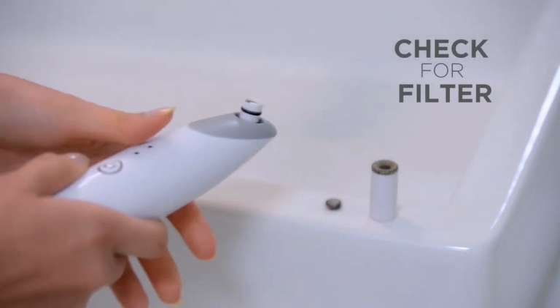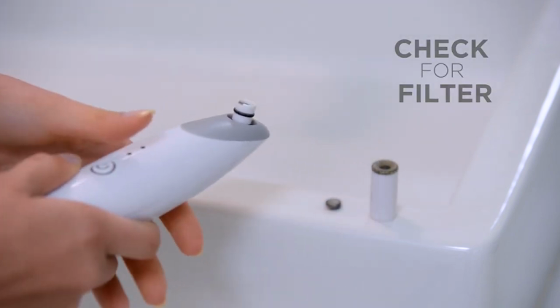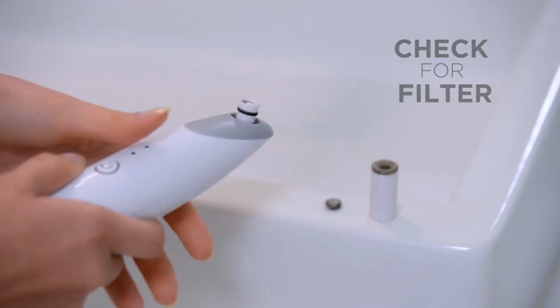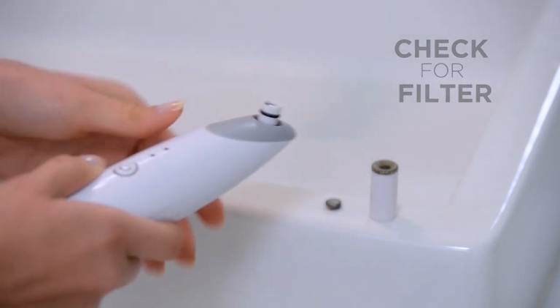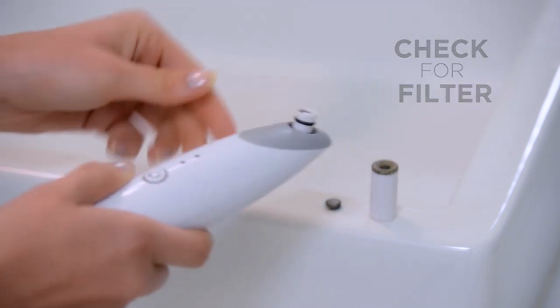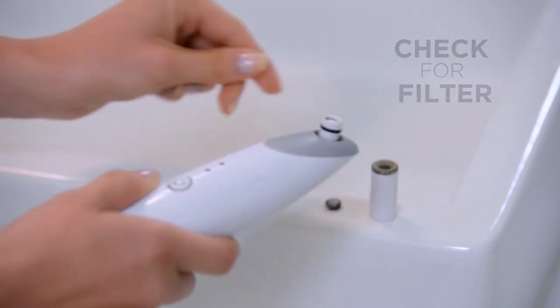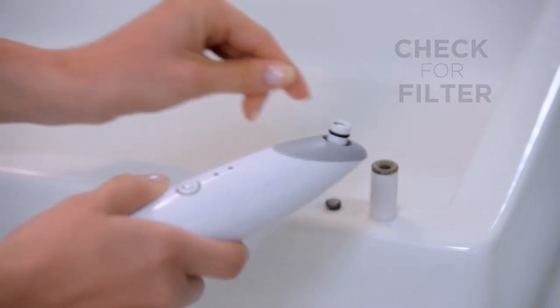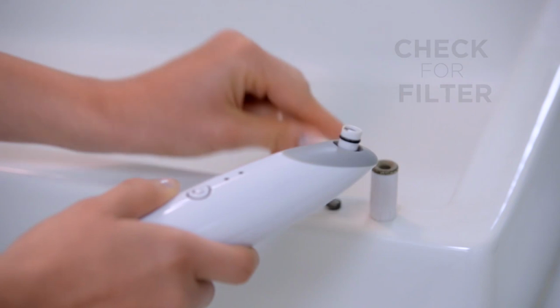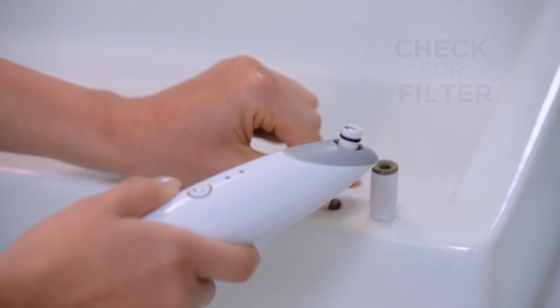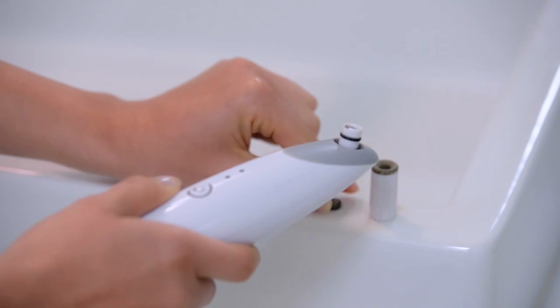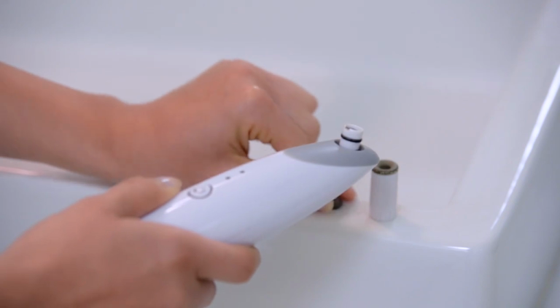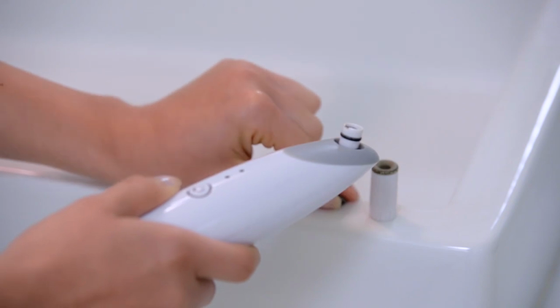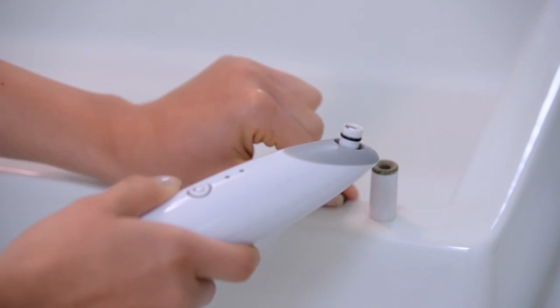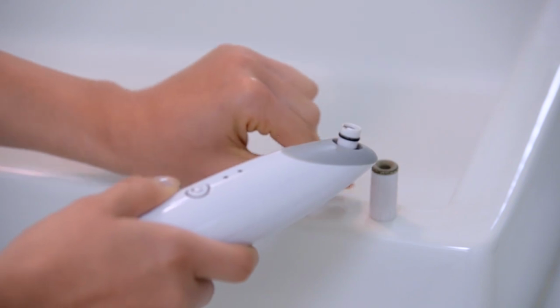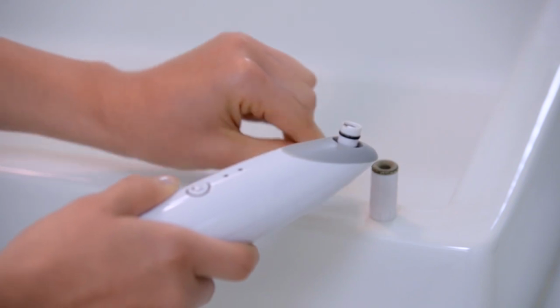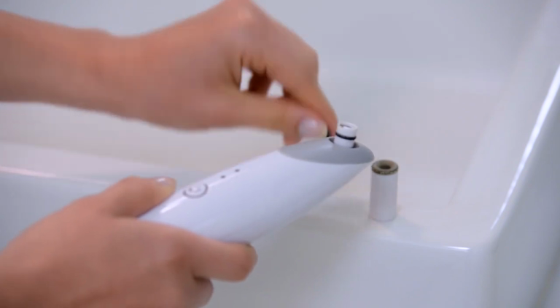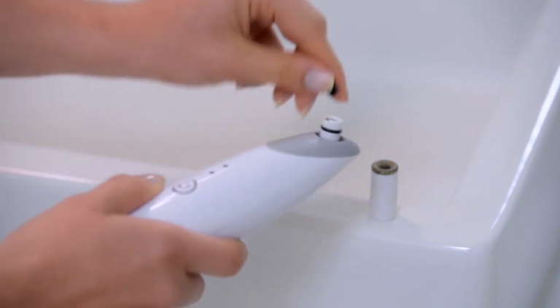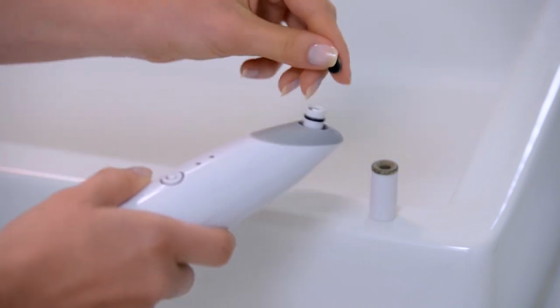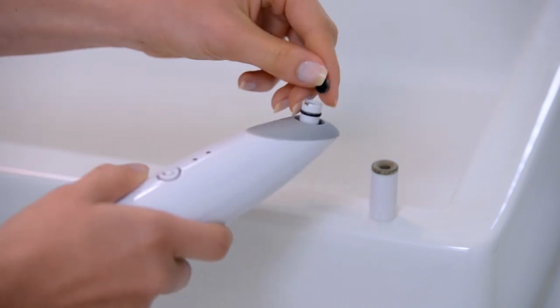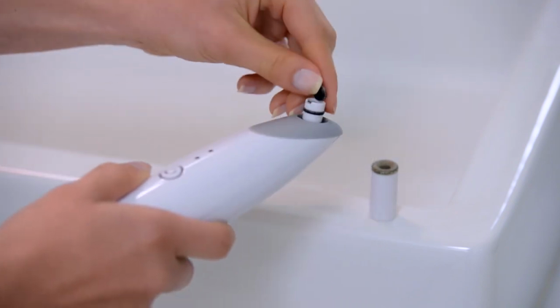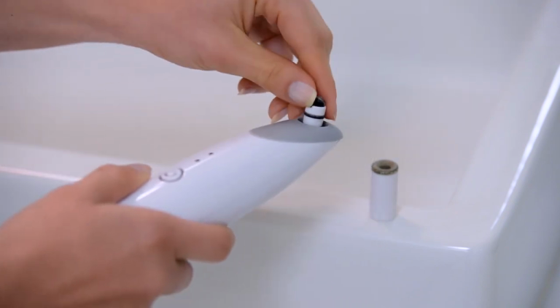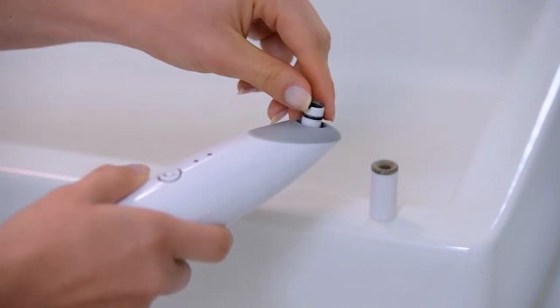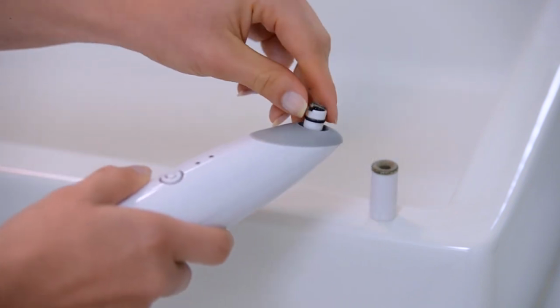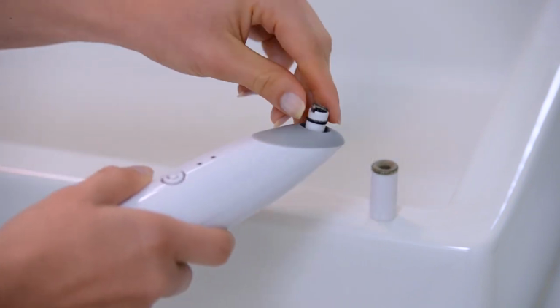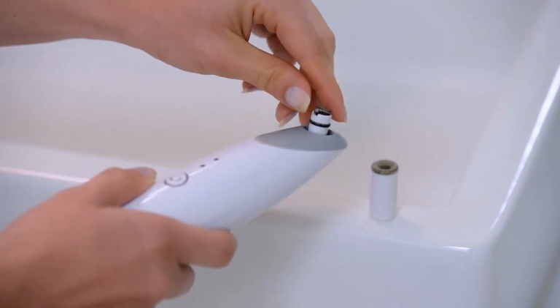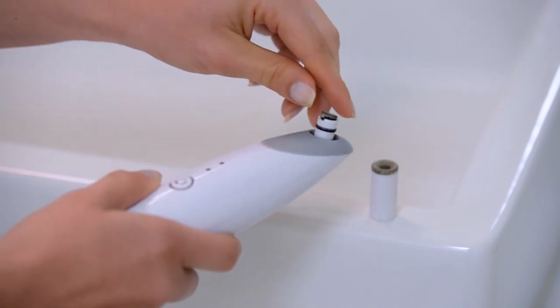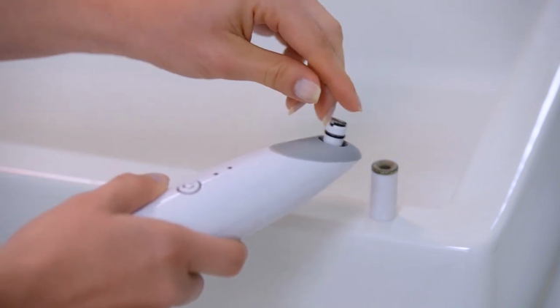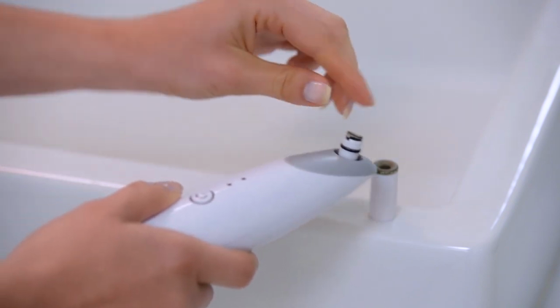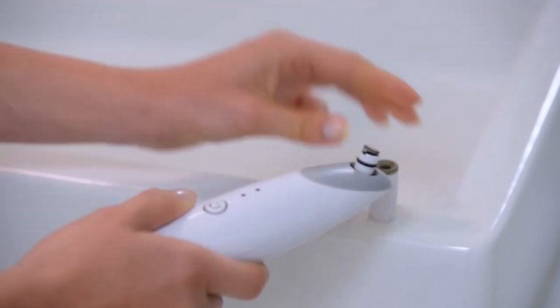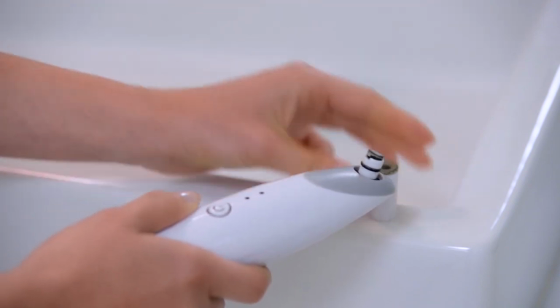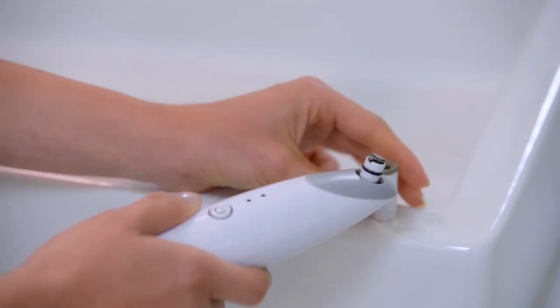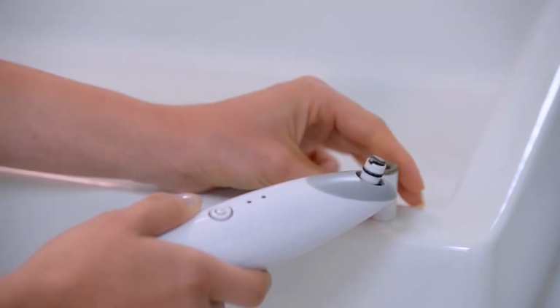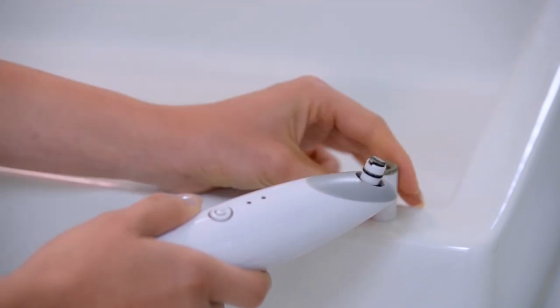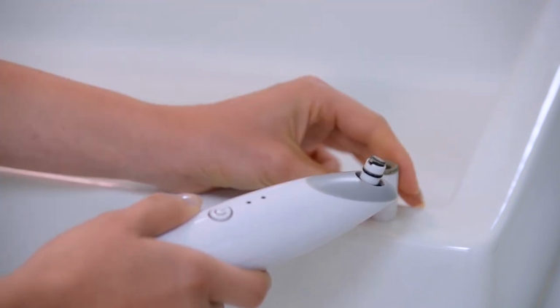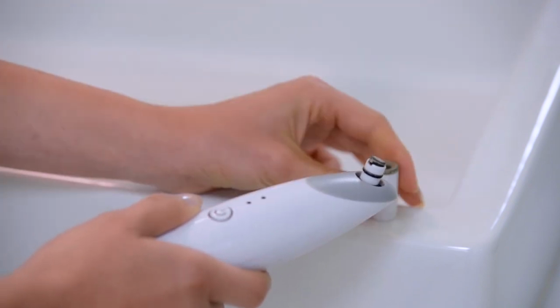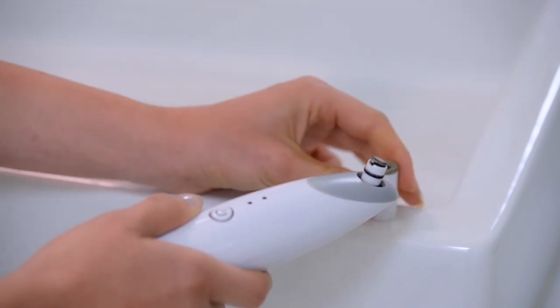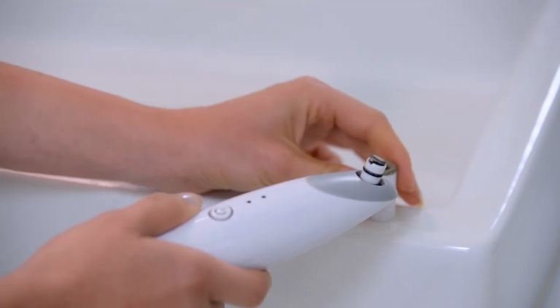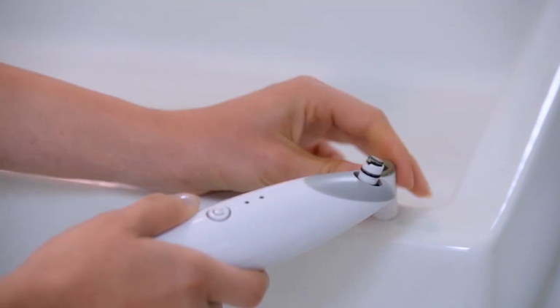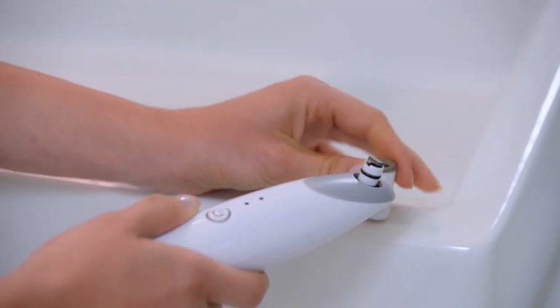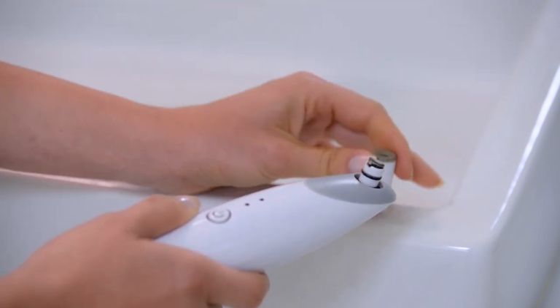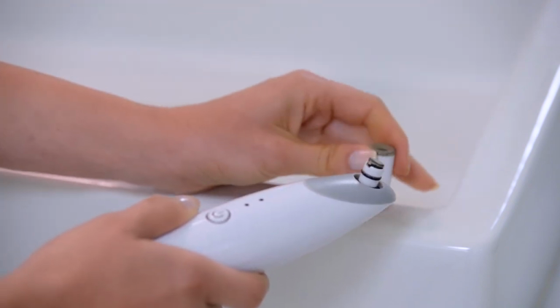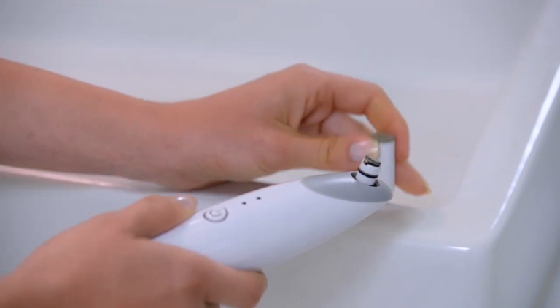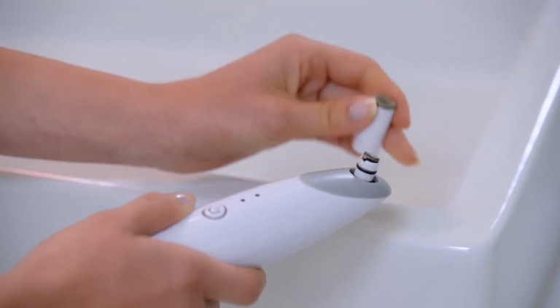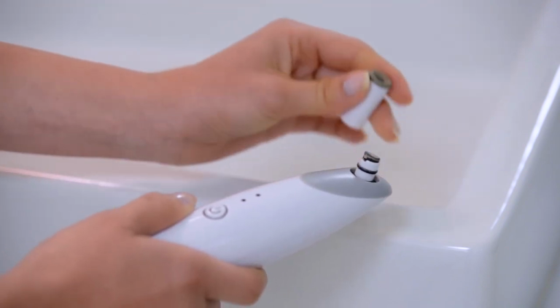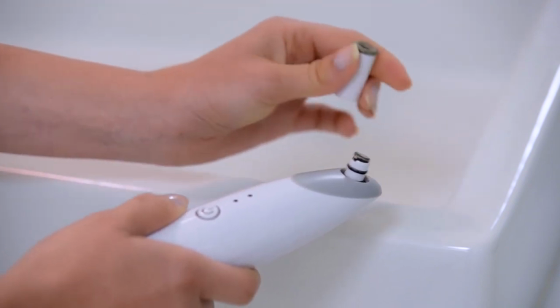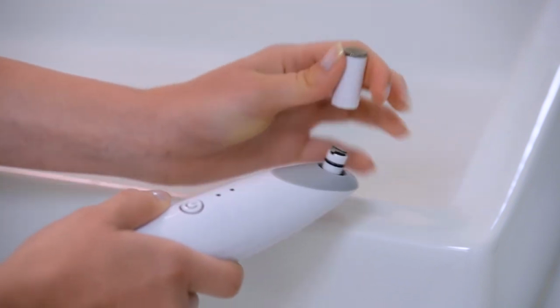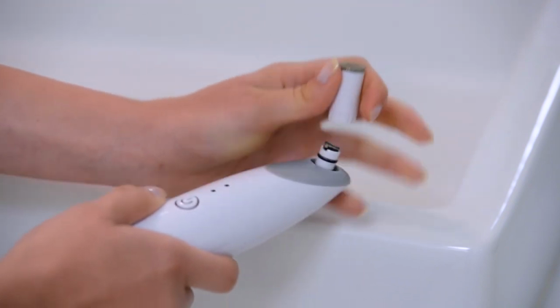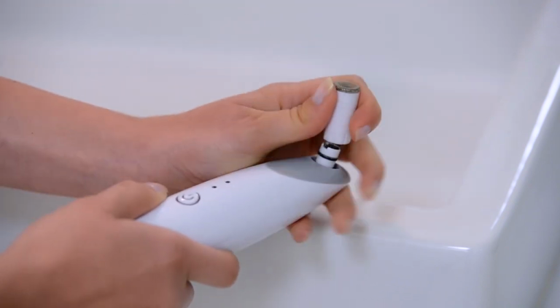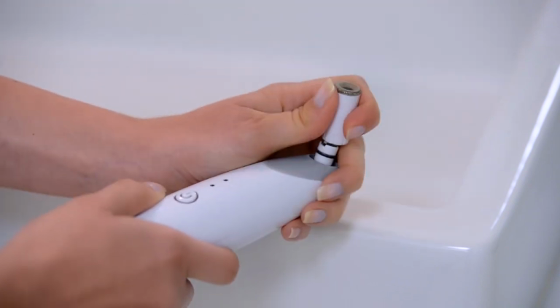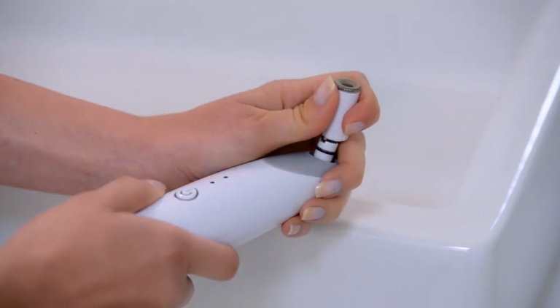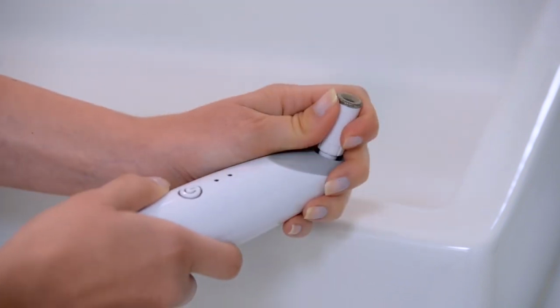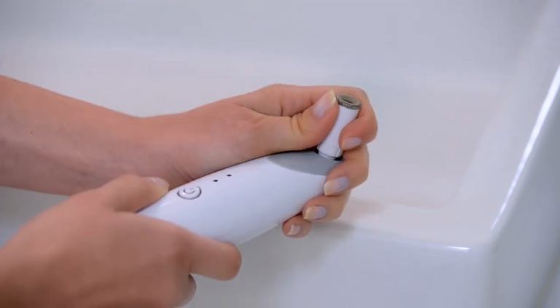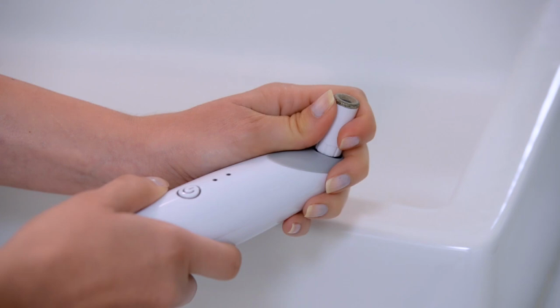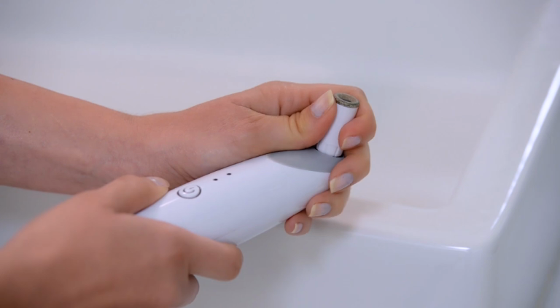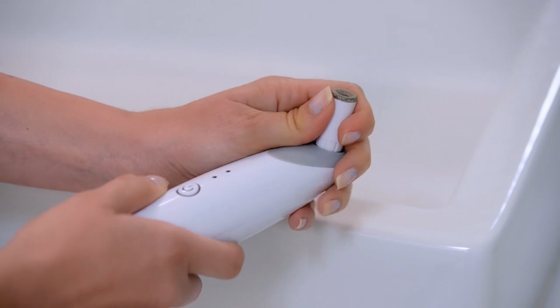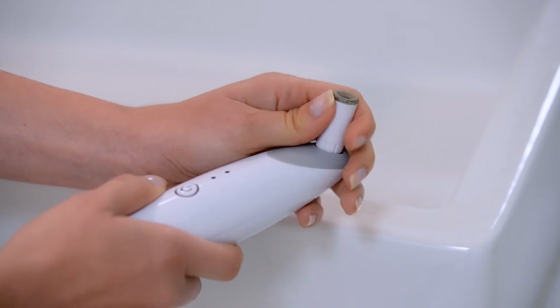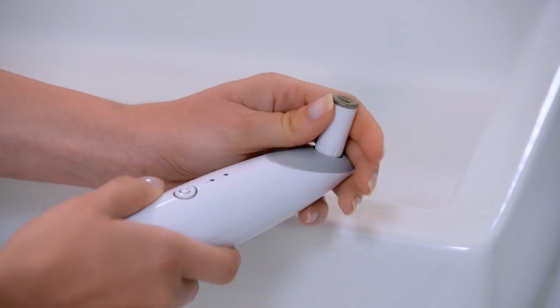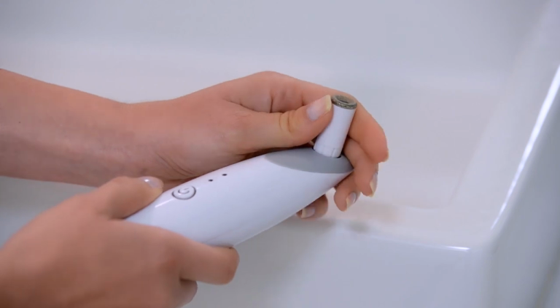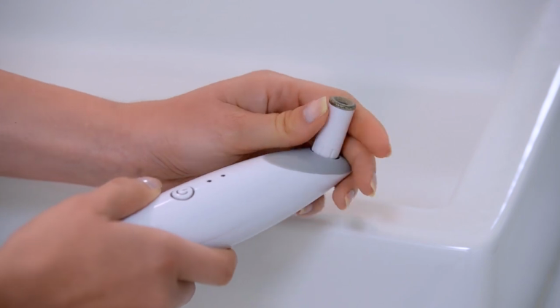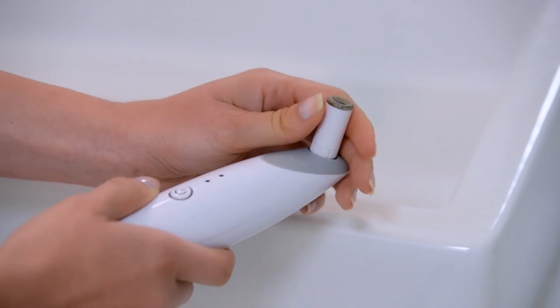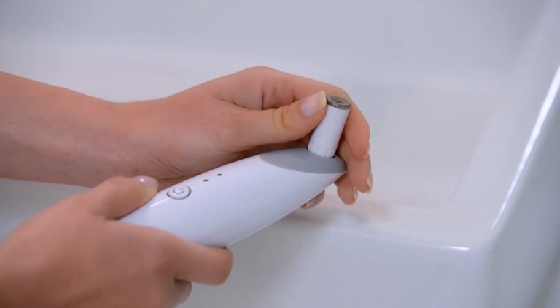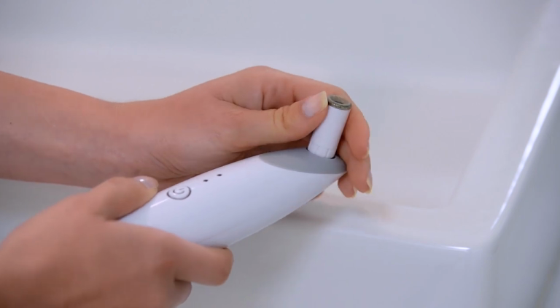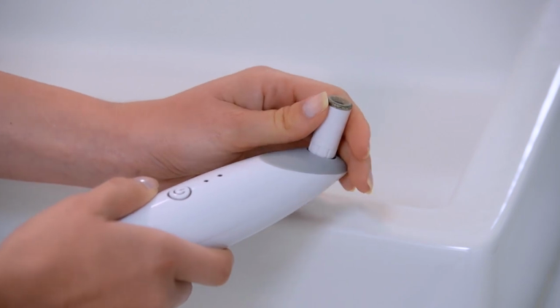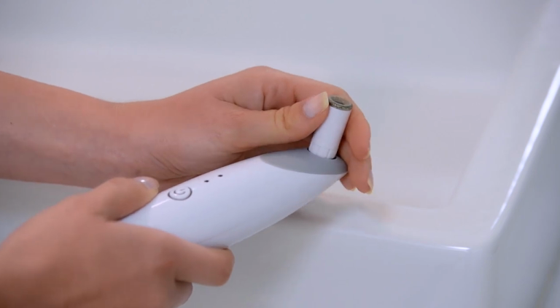Place the diamond tip back onto the plastic wand, making sure it's pushed all the way down and sits flush against the plastic housing.